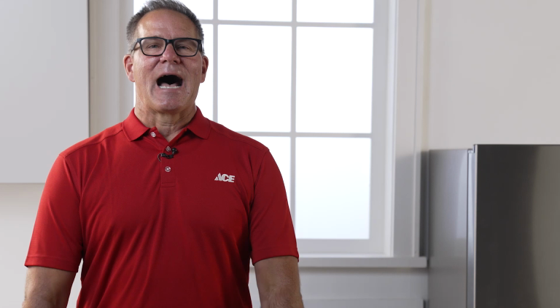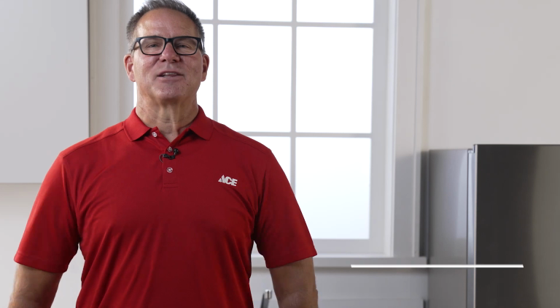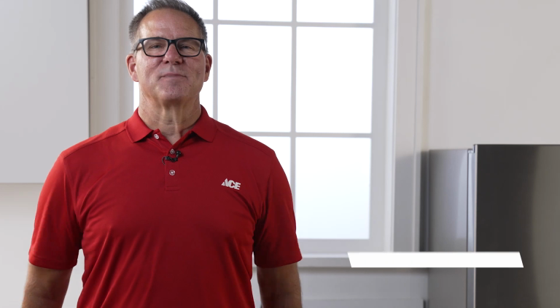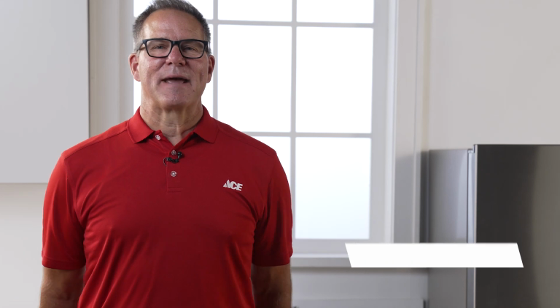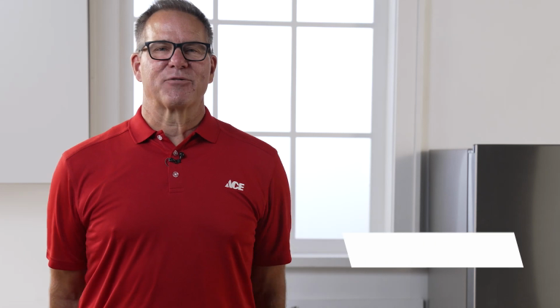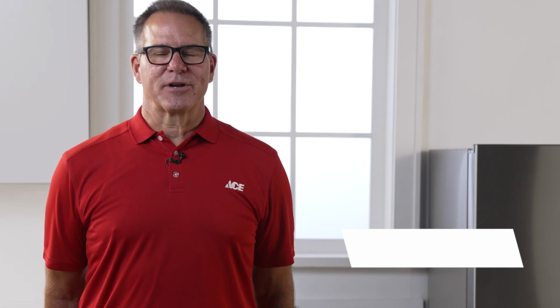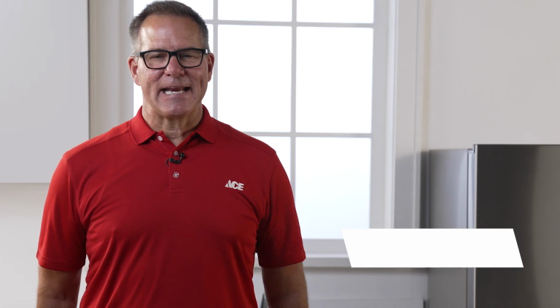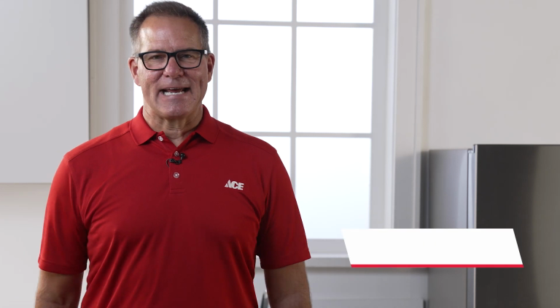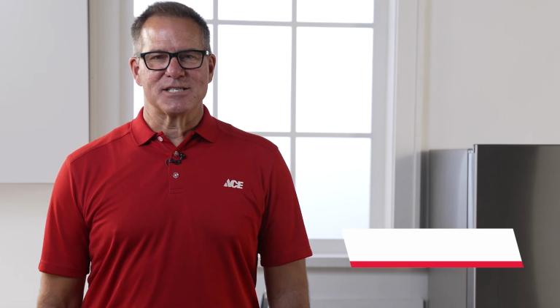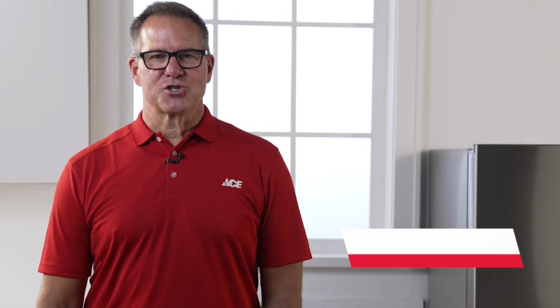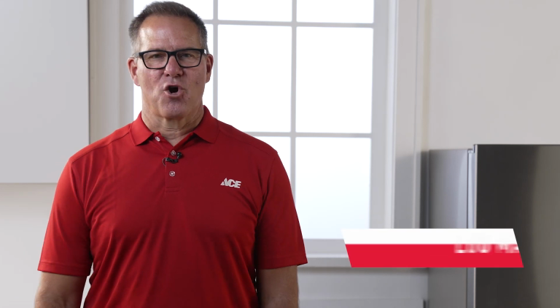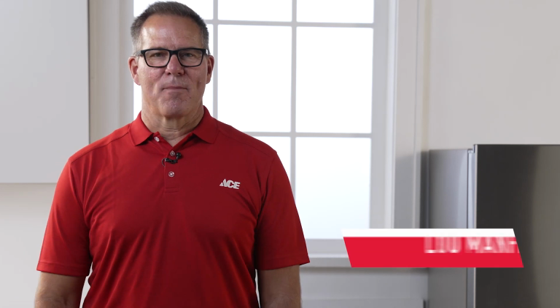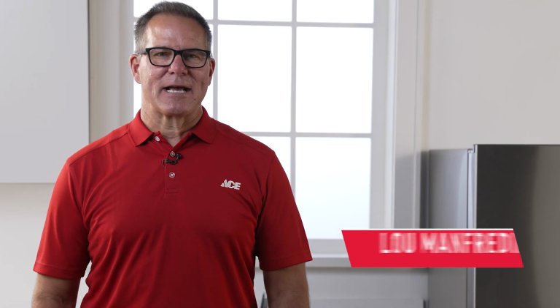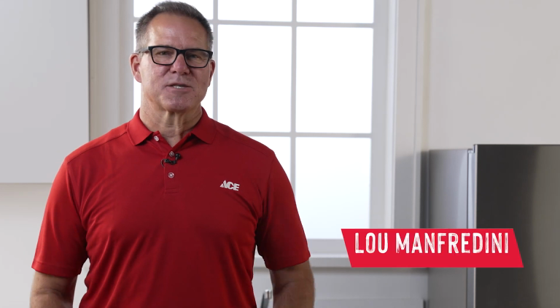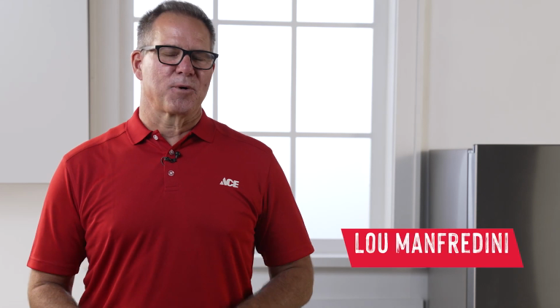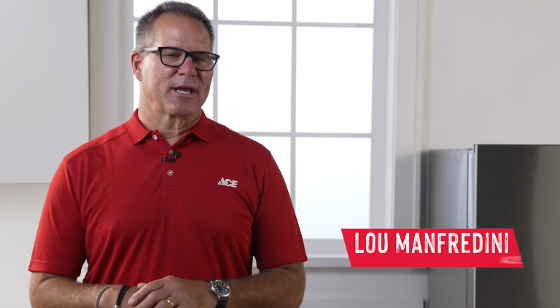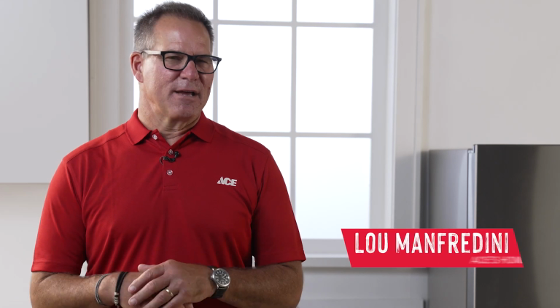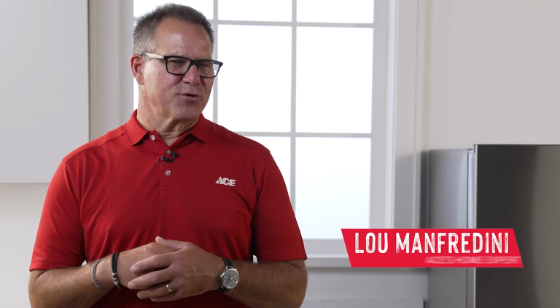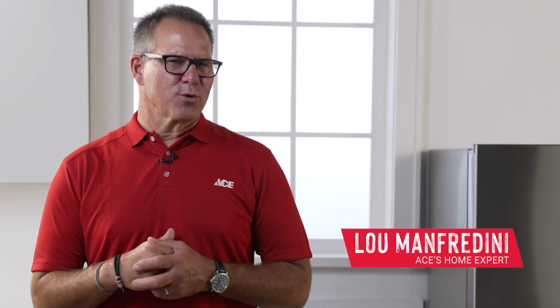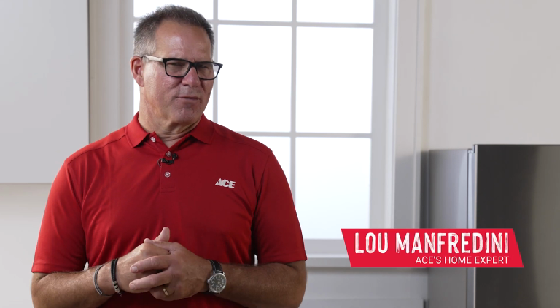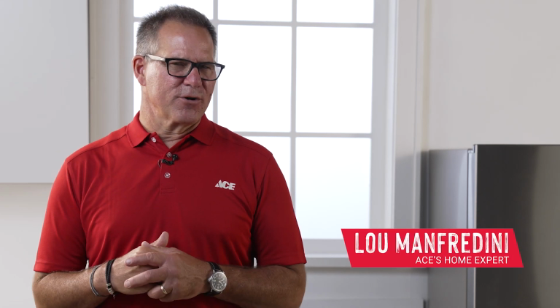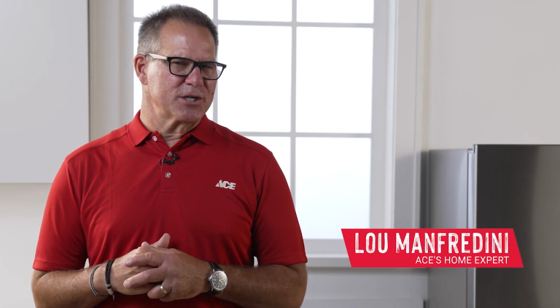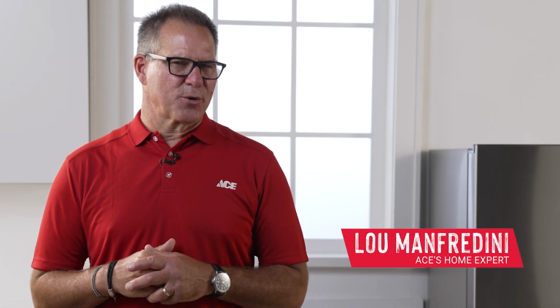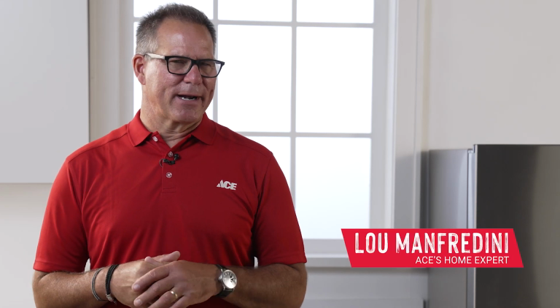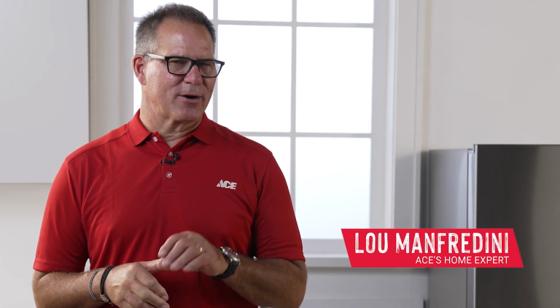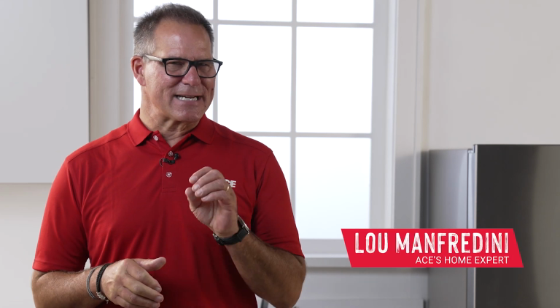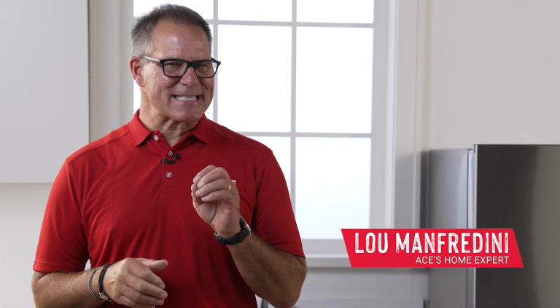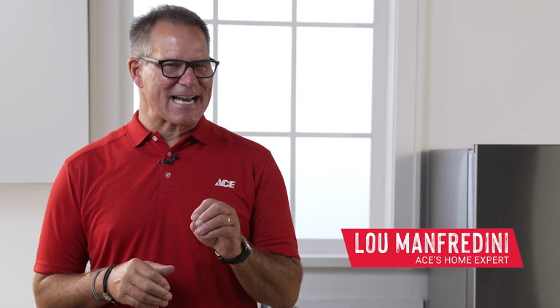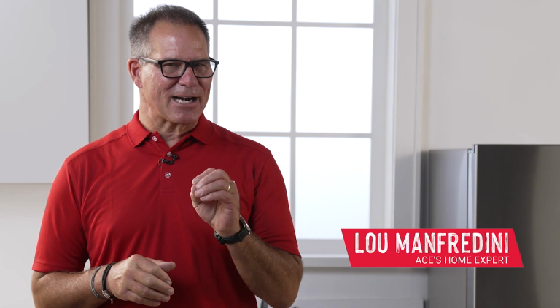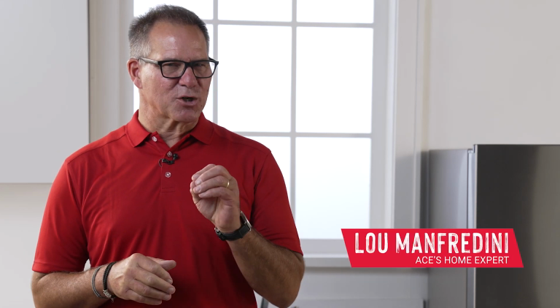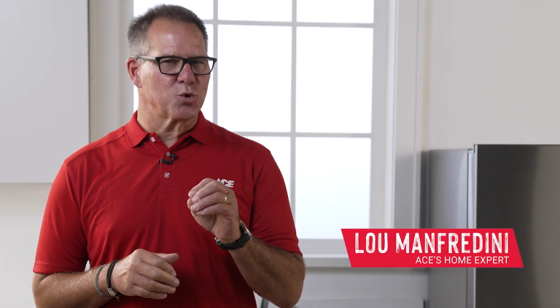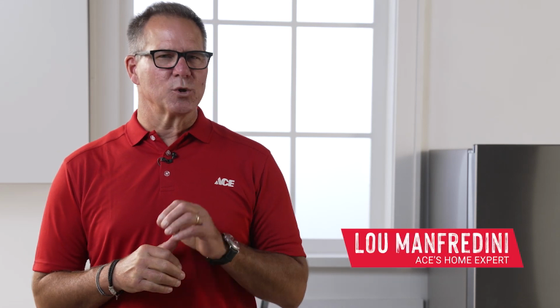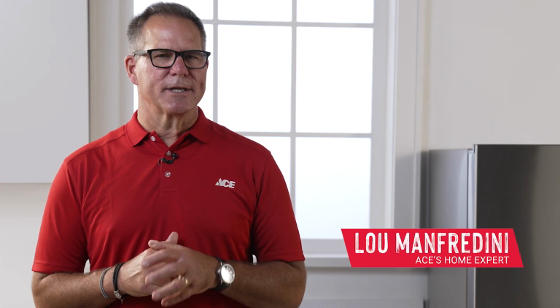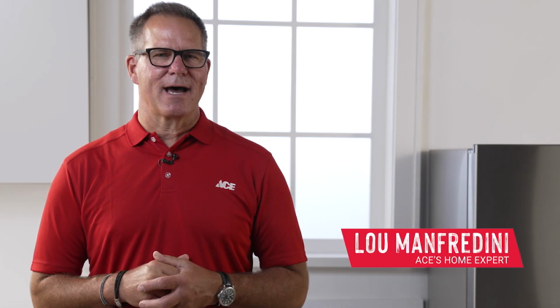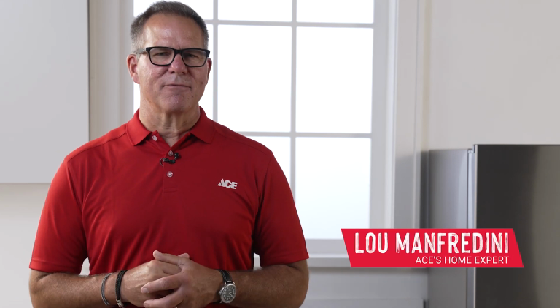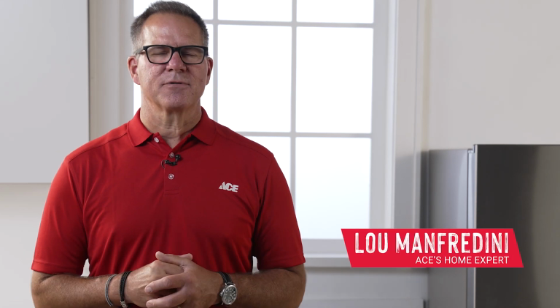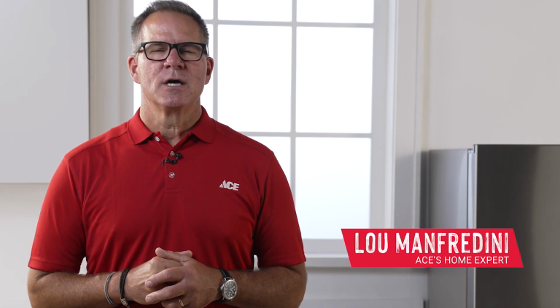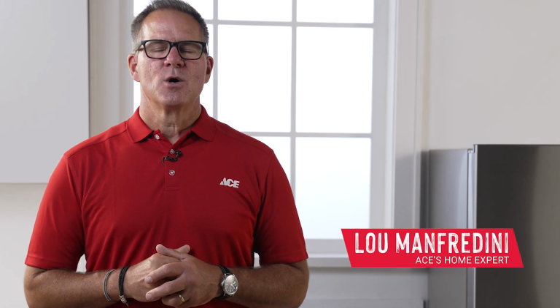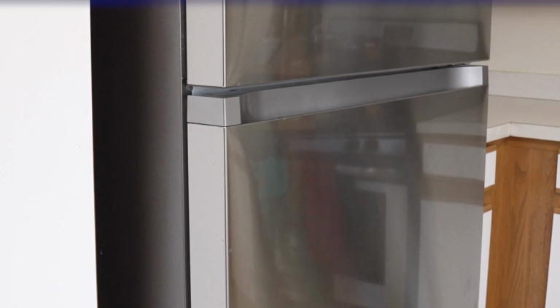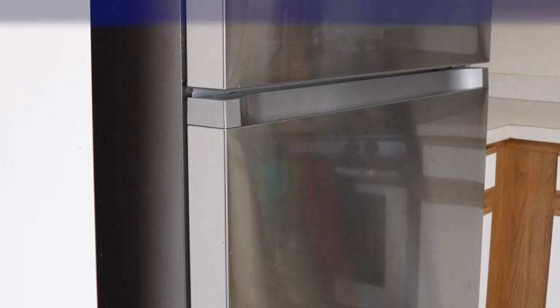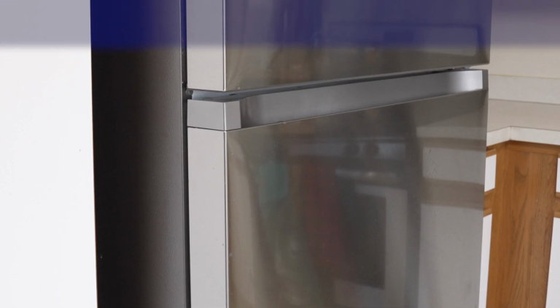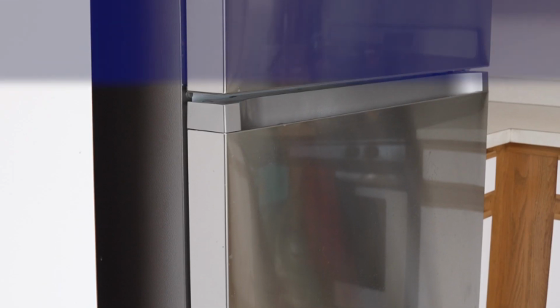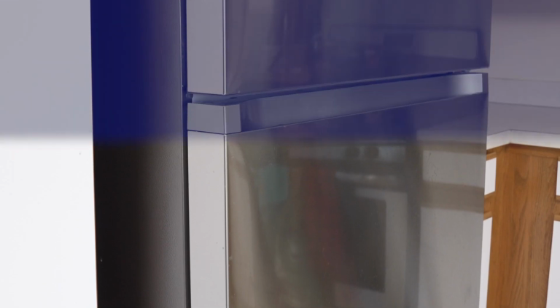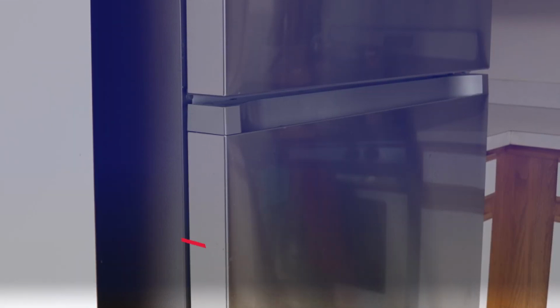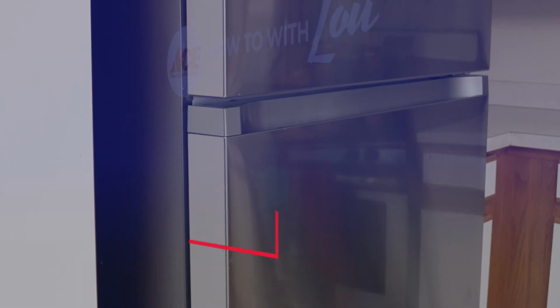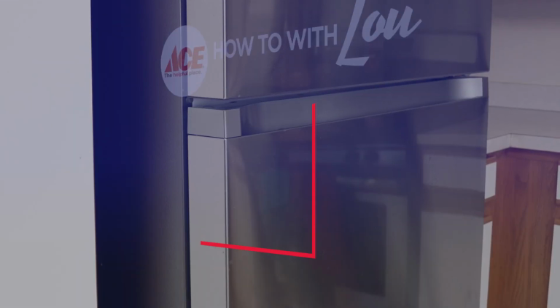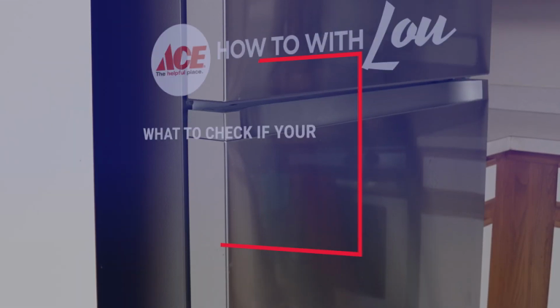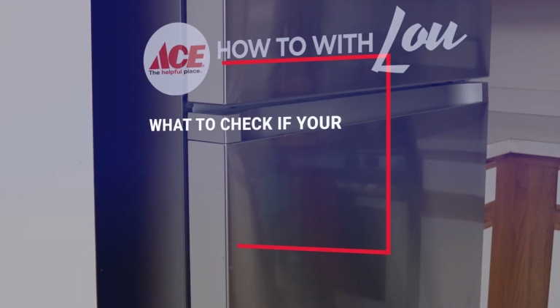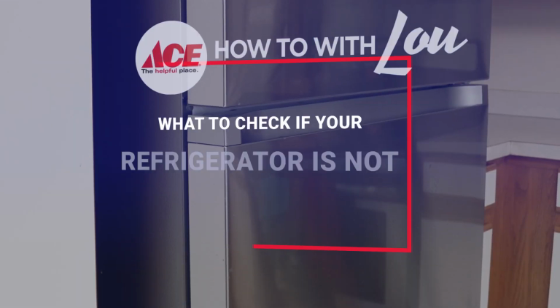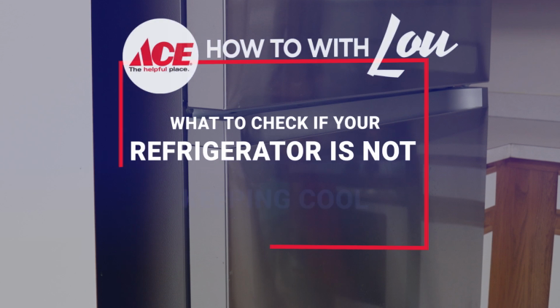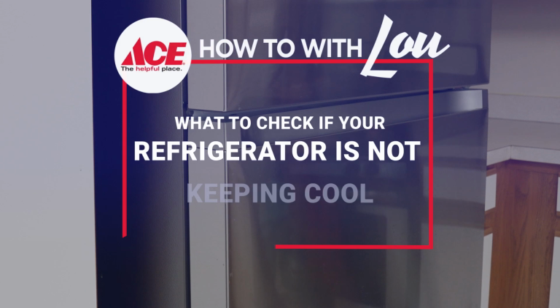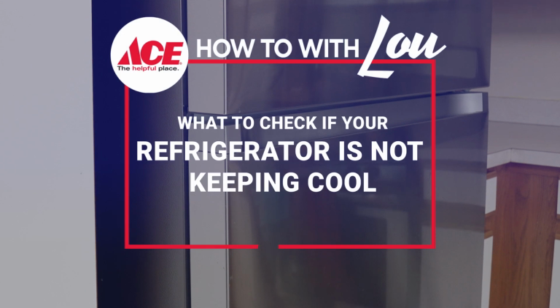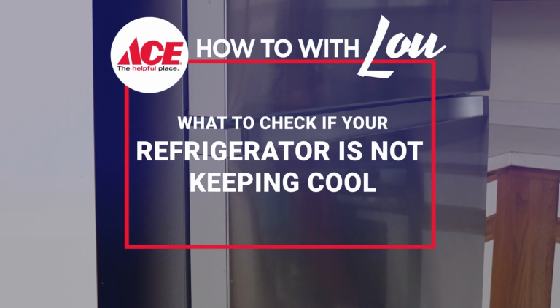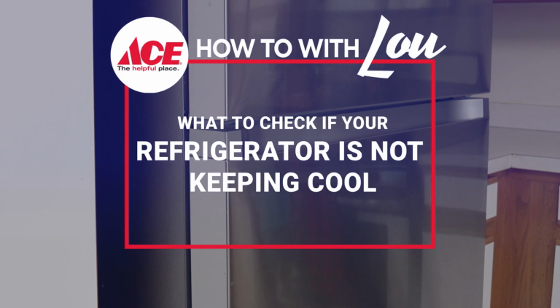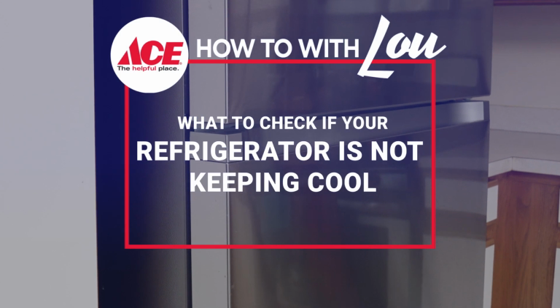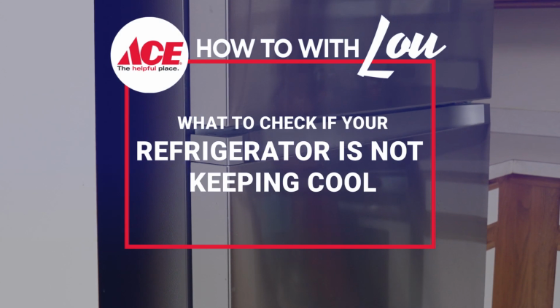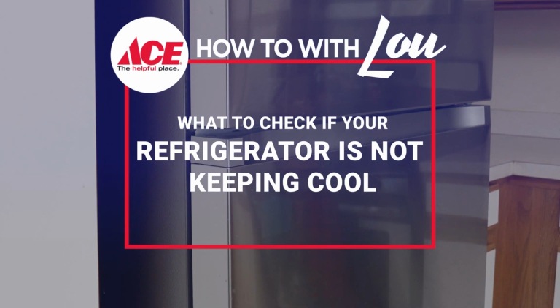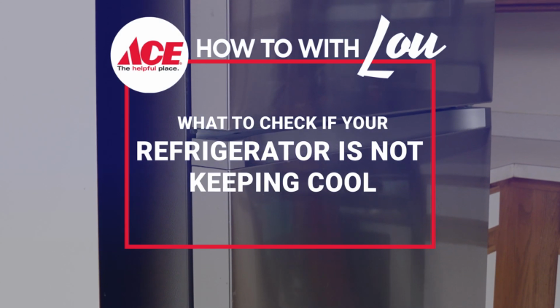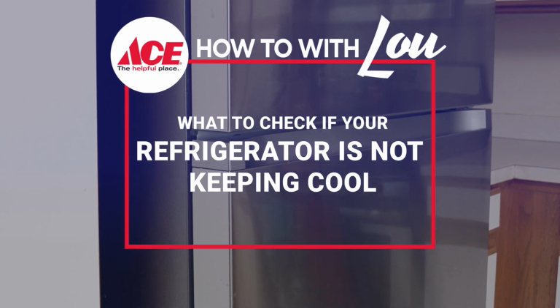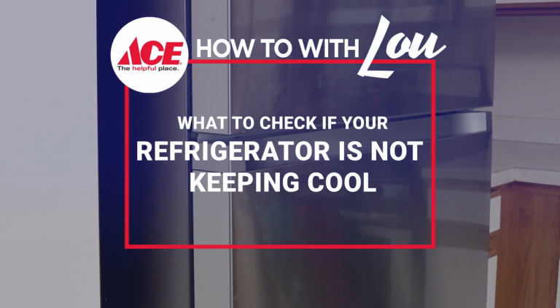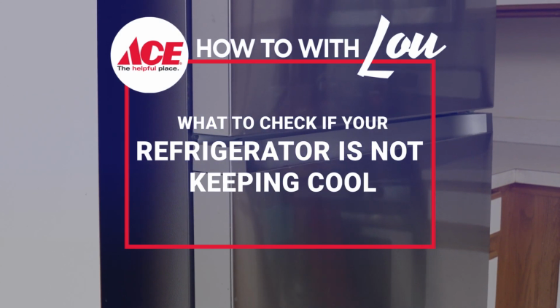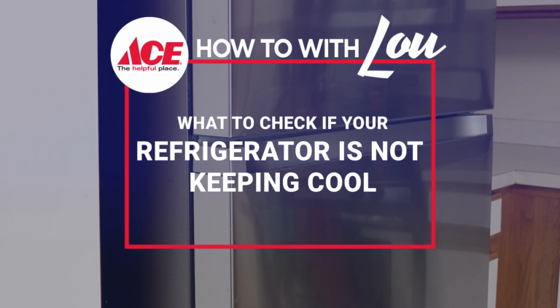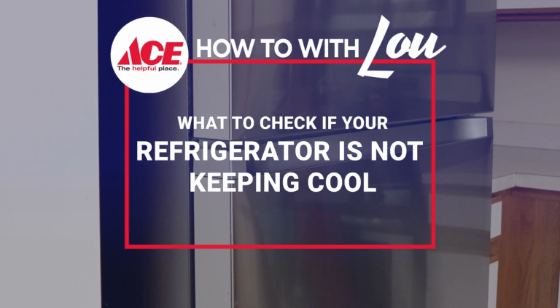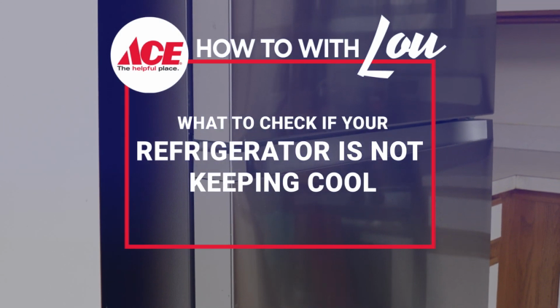Hi, Lou Manfredini, Ace's Home Expert. If your refrigerator is not cool enough, we've got some advice on what to look for that might help.